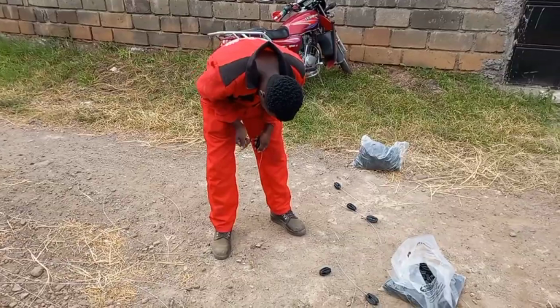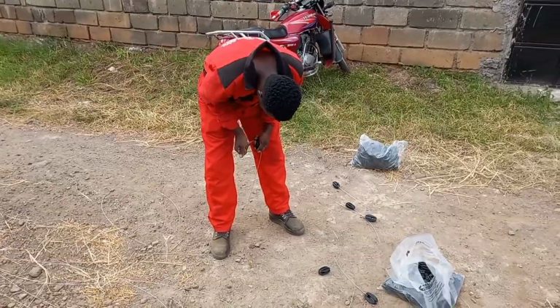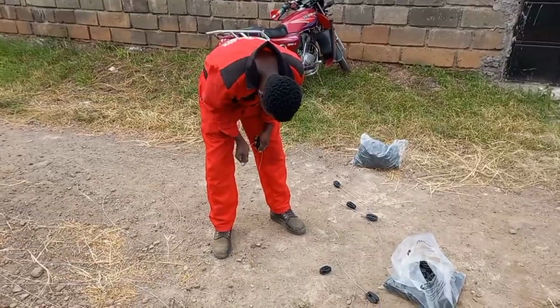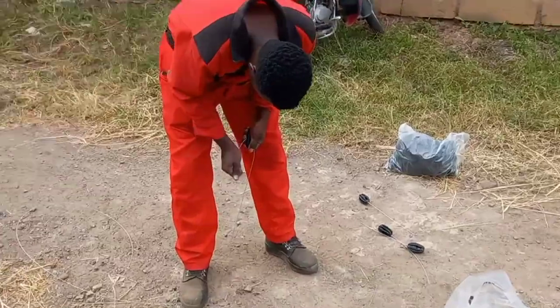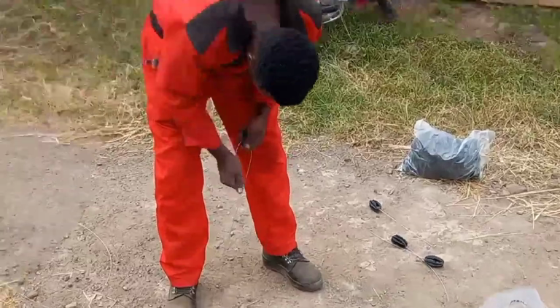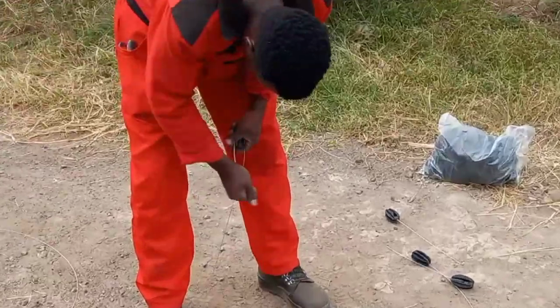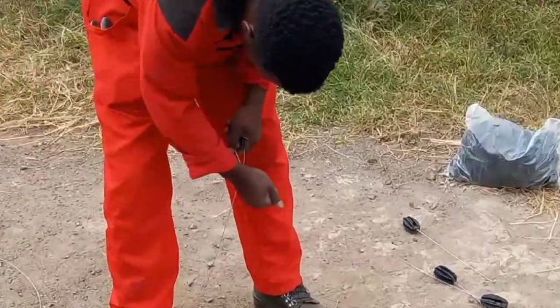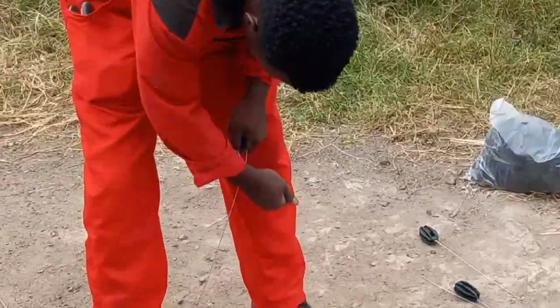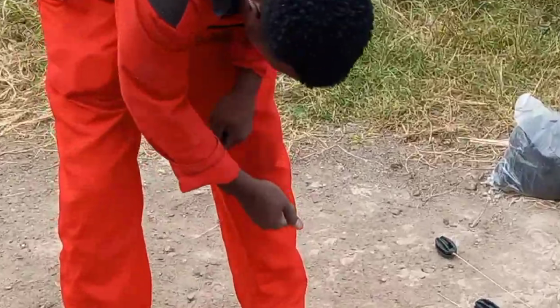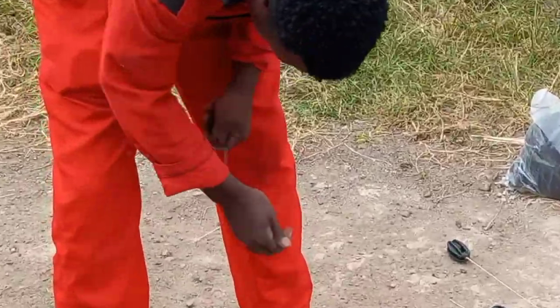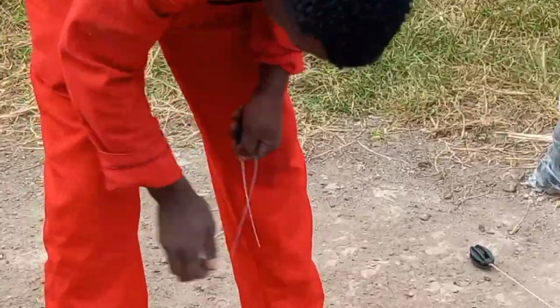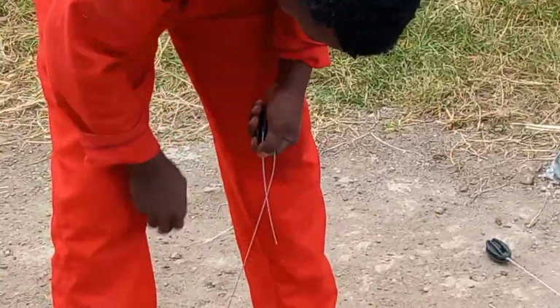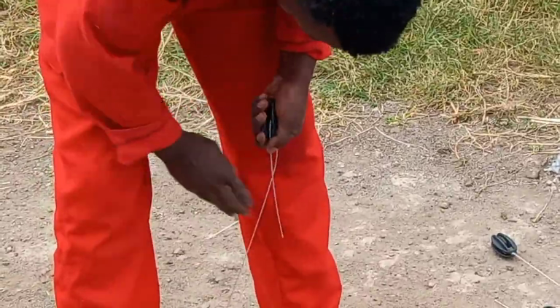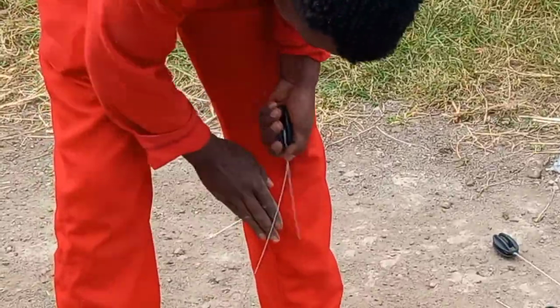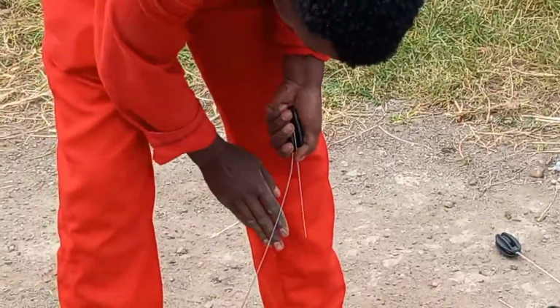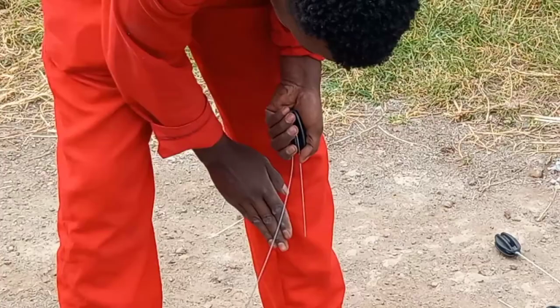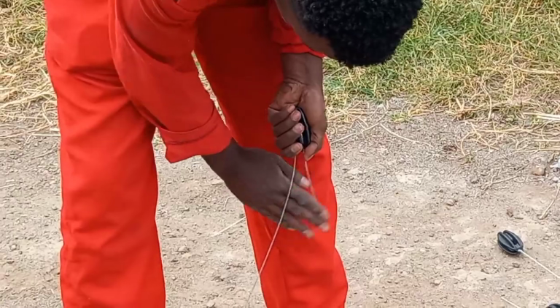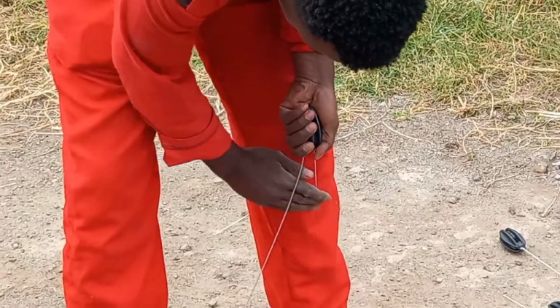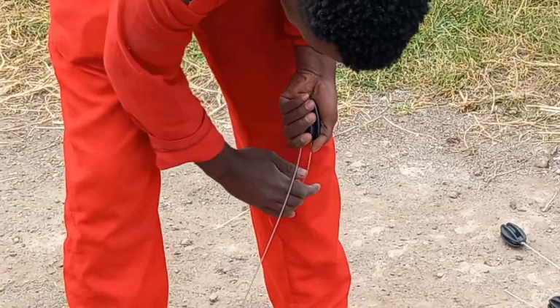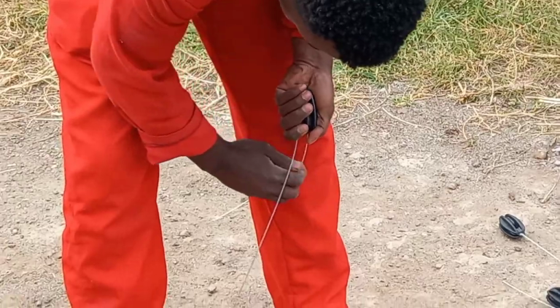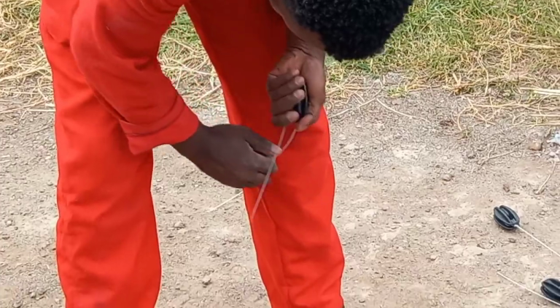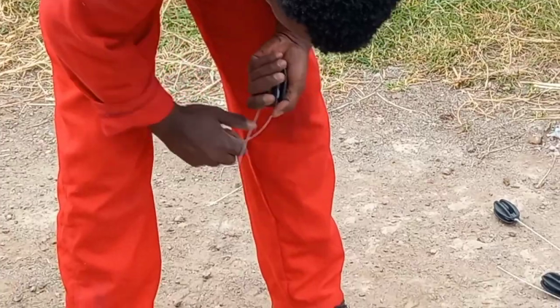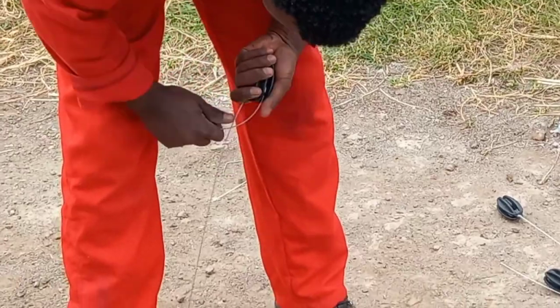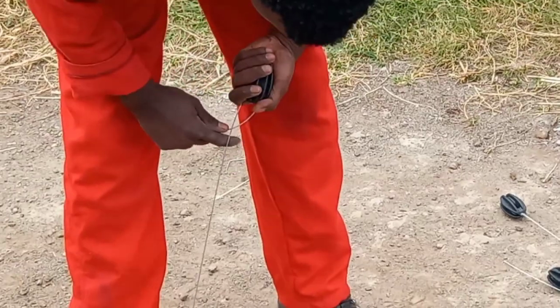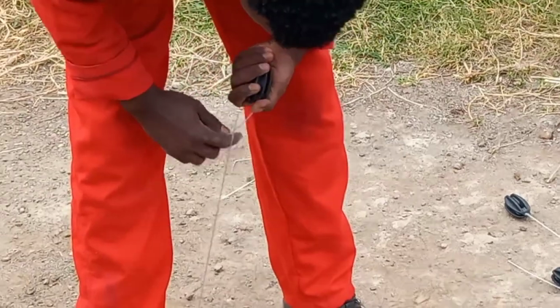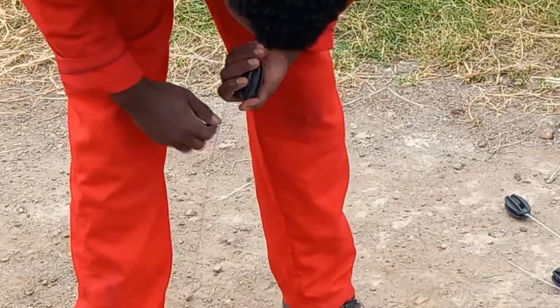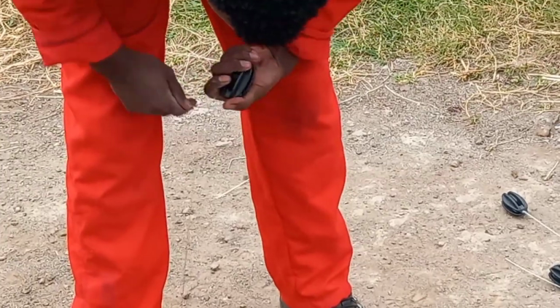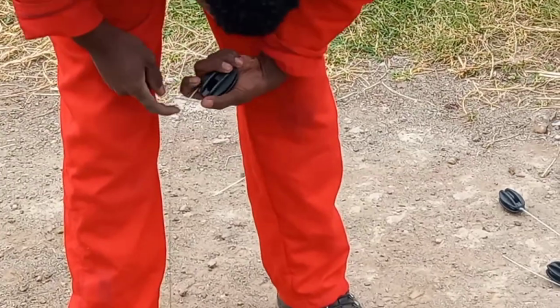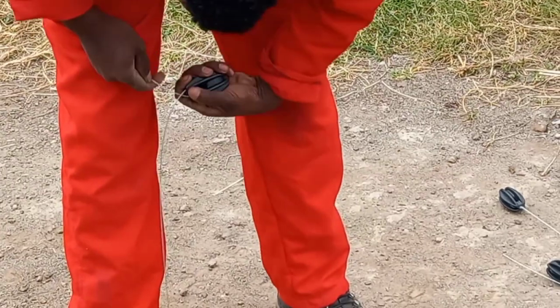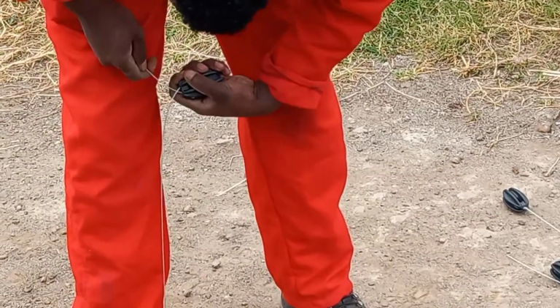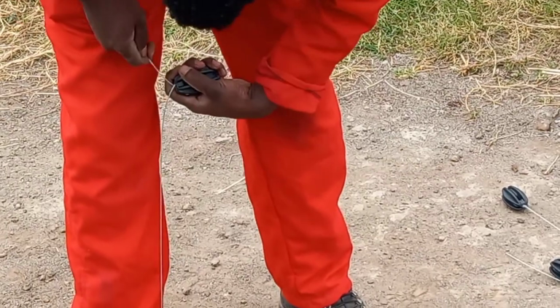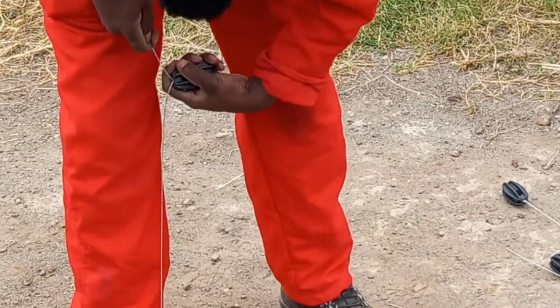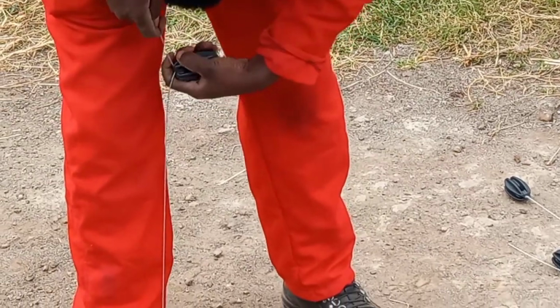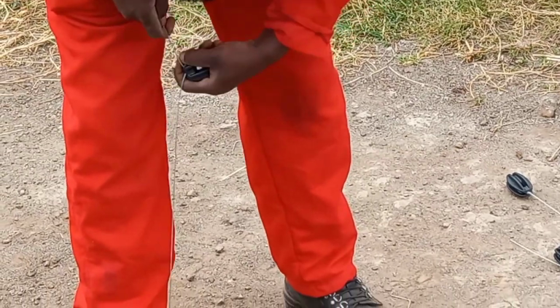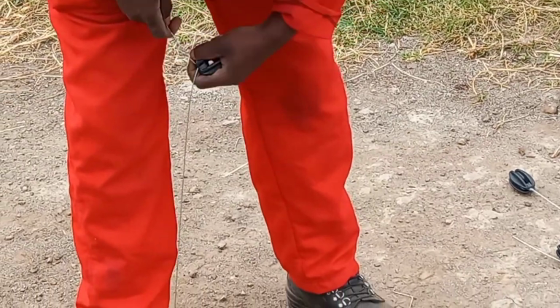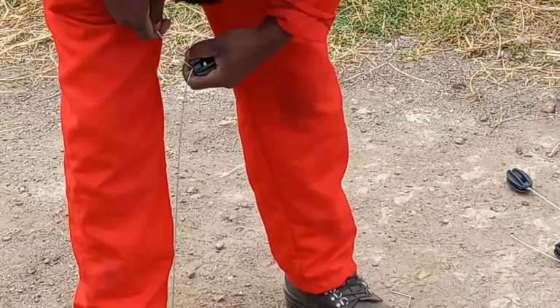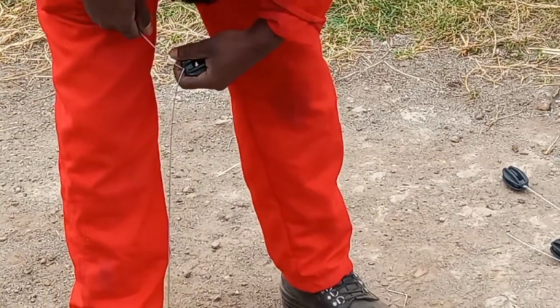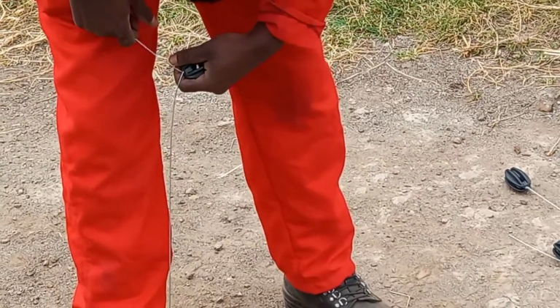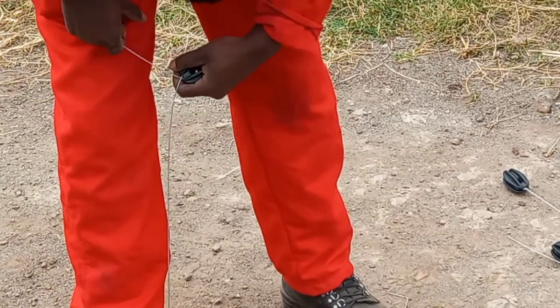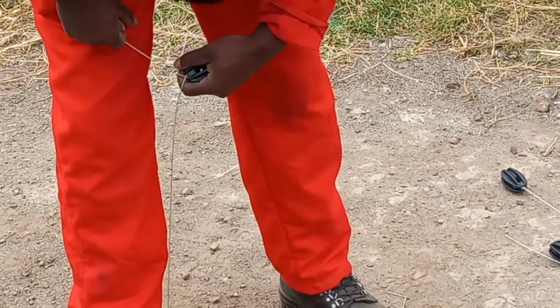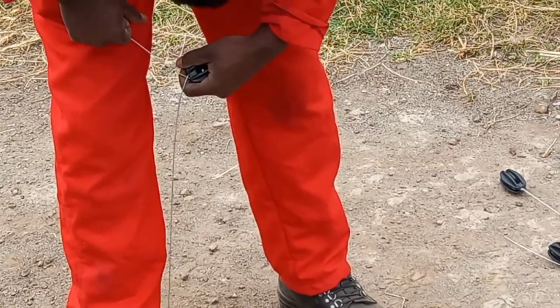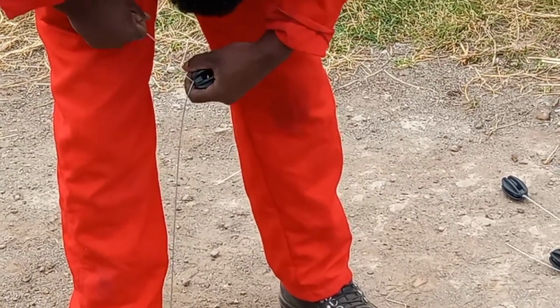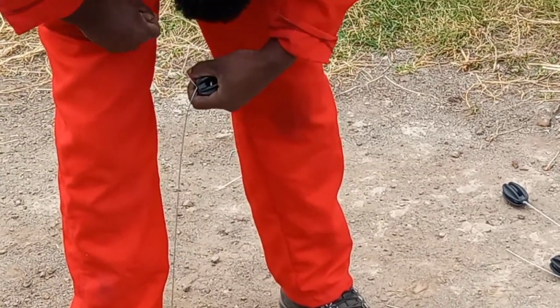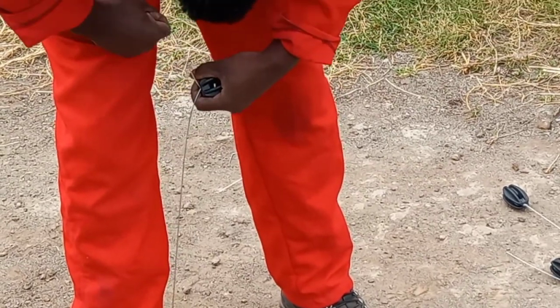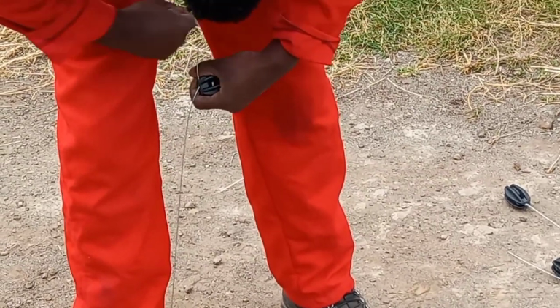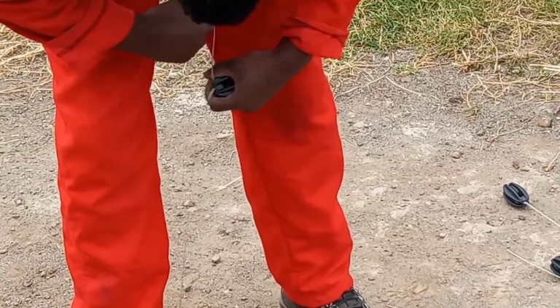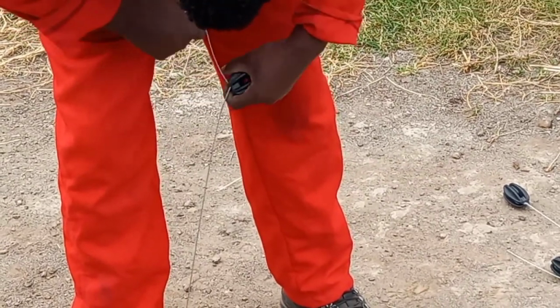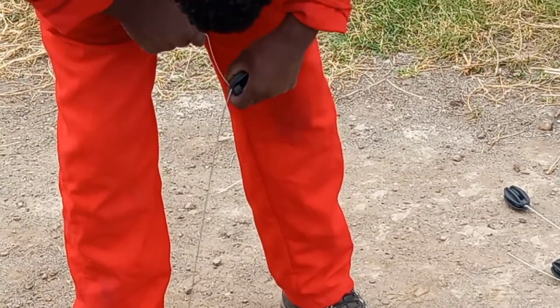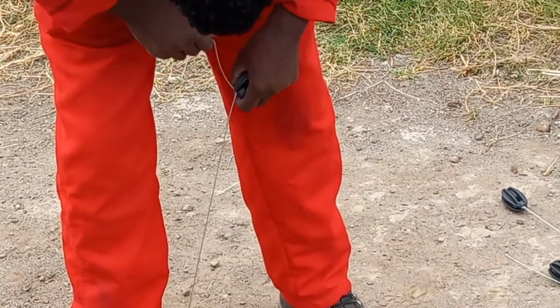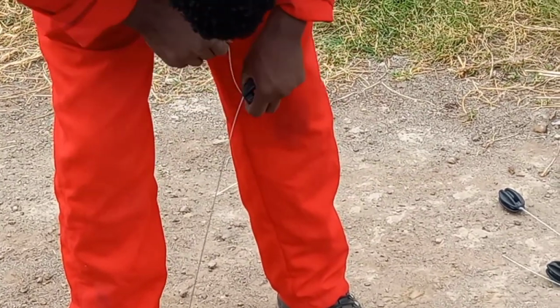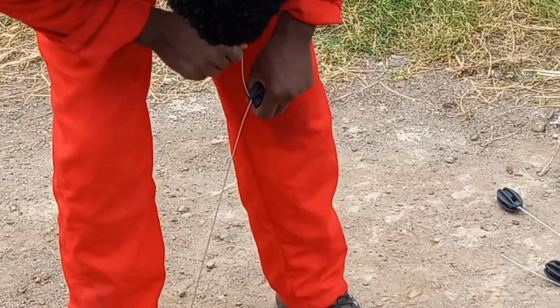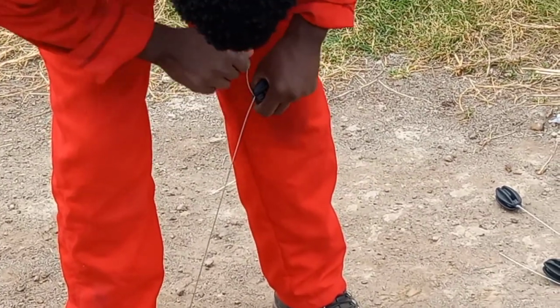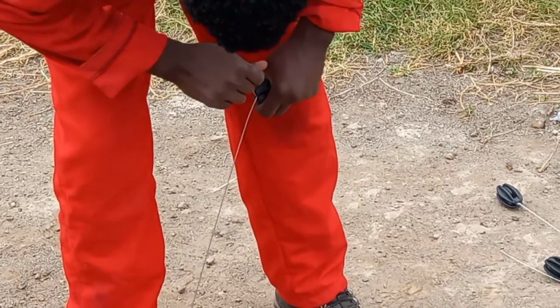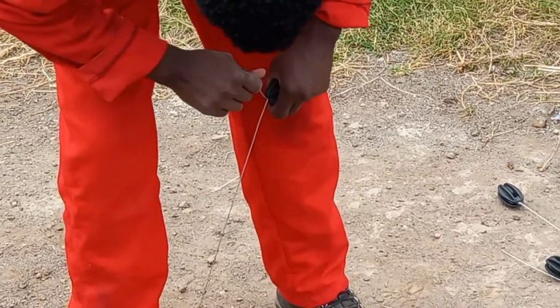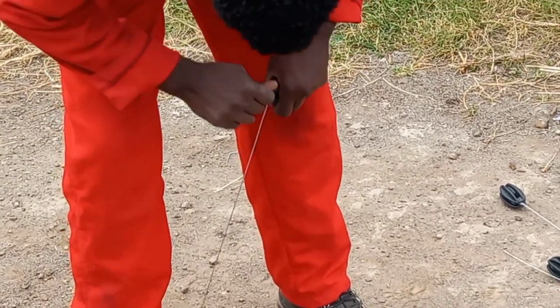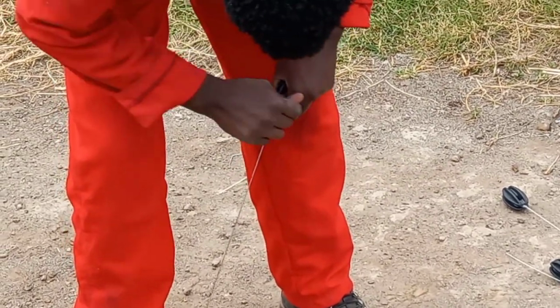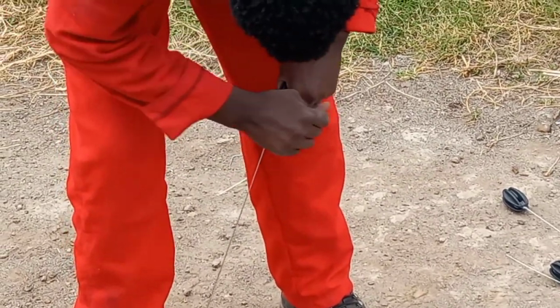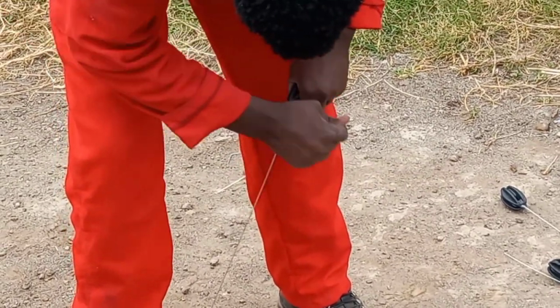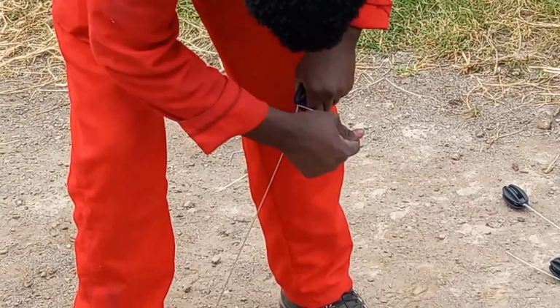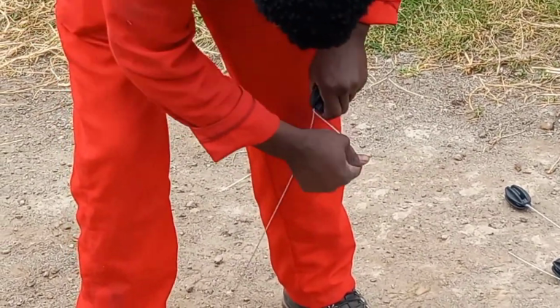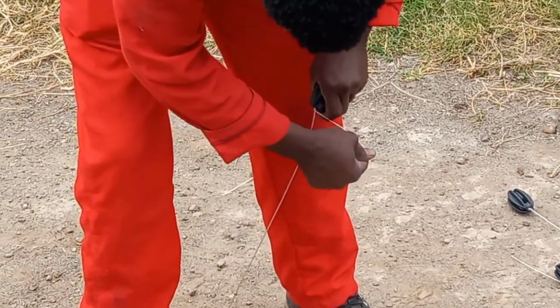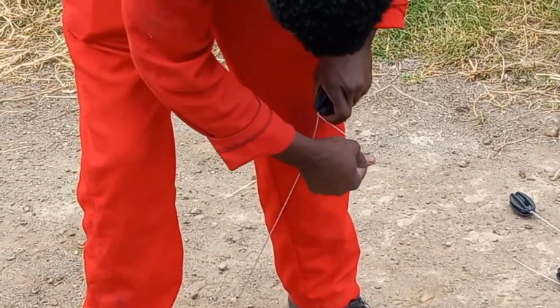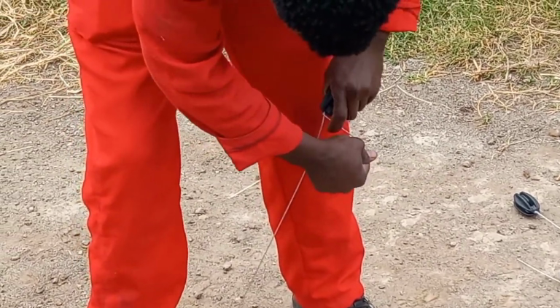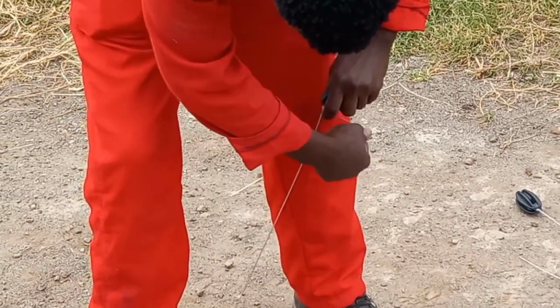Then you prepare your strainers. These ones are called strainers. They will help you pull the wires.